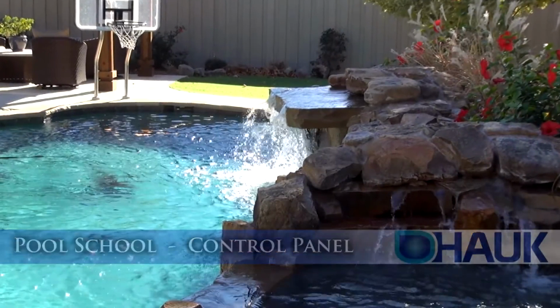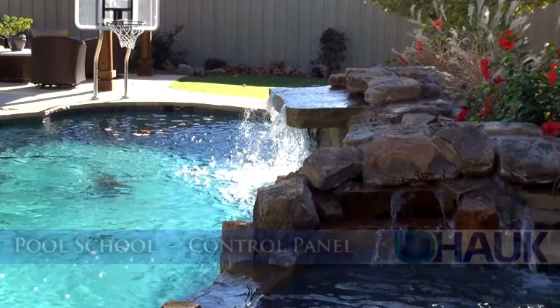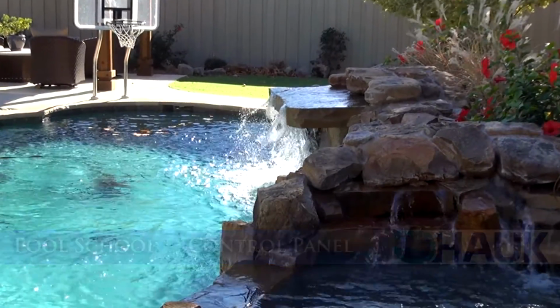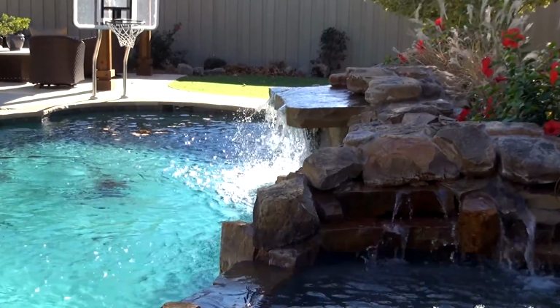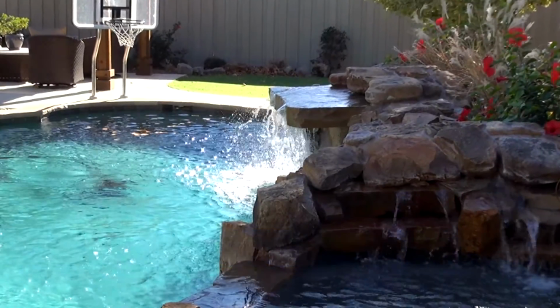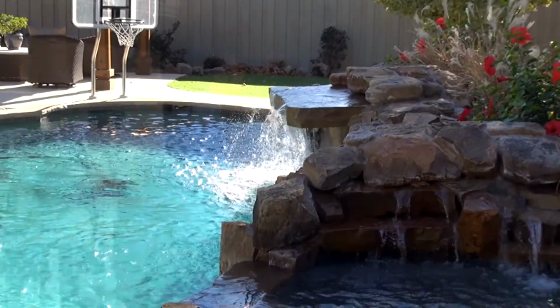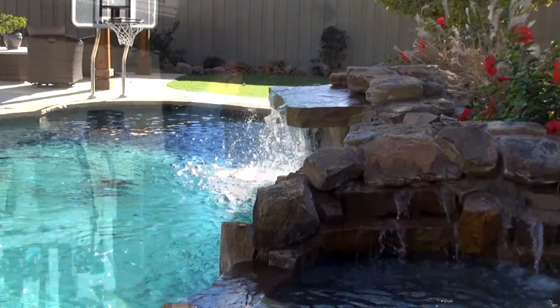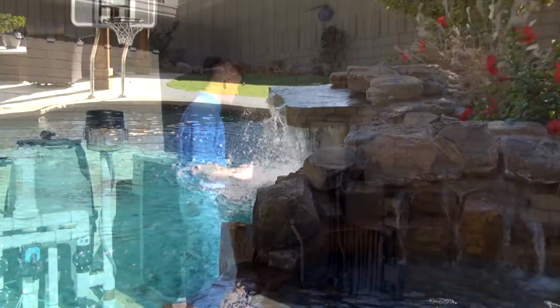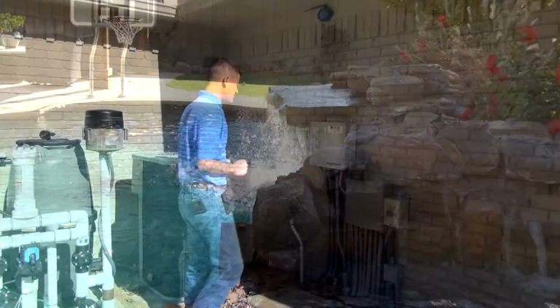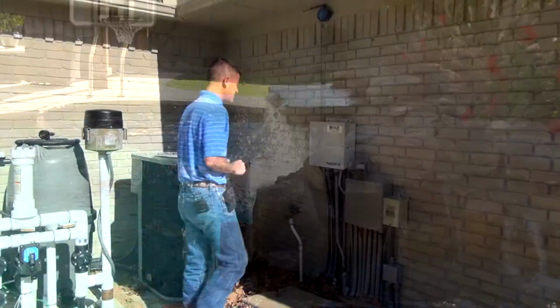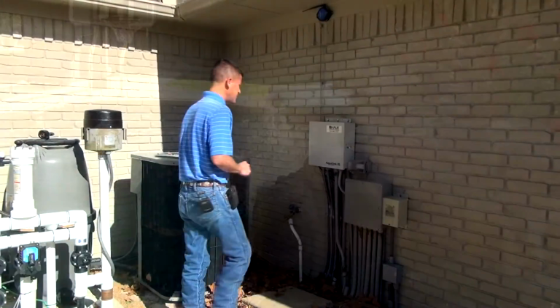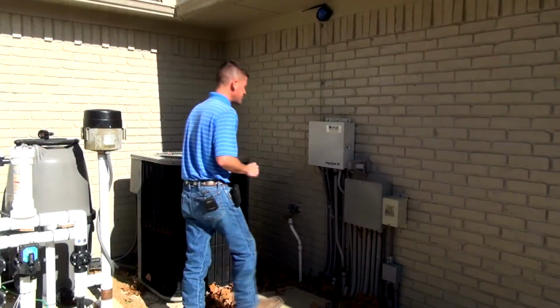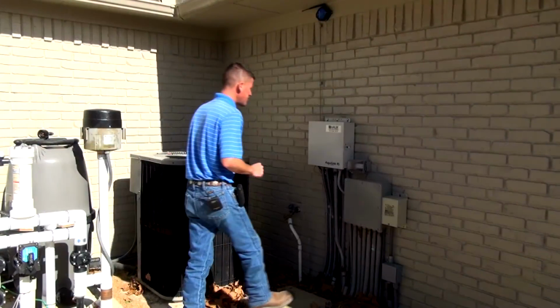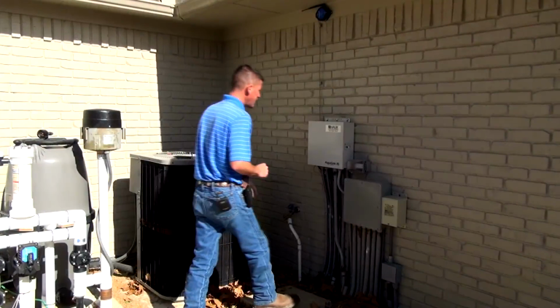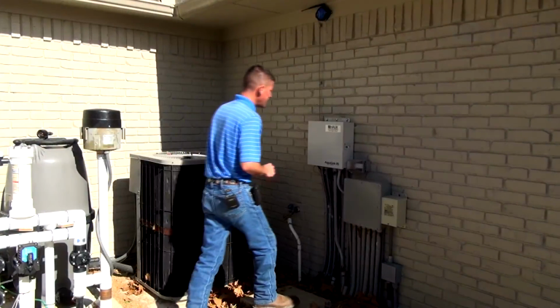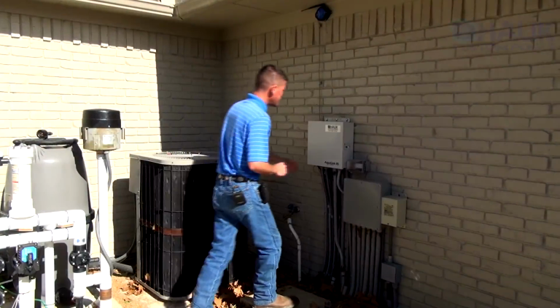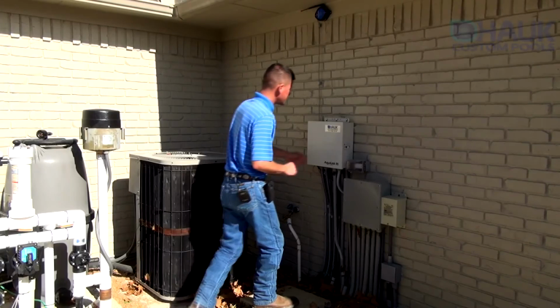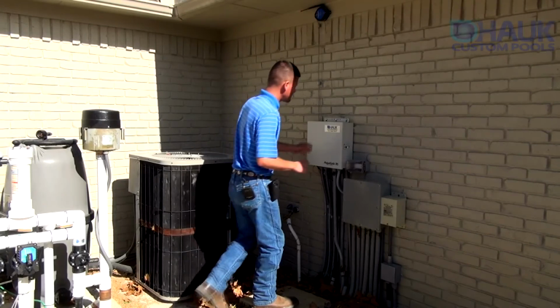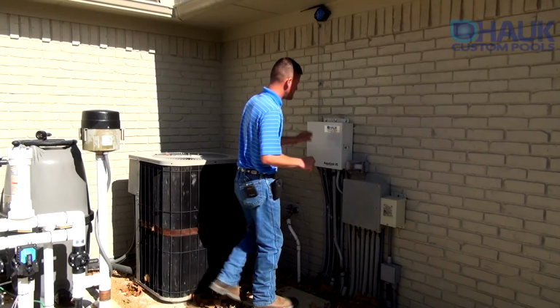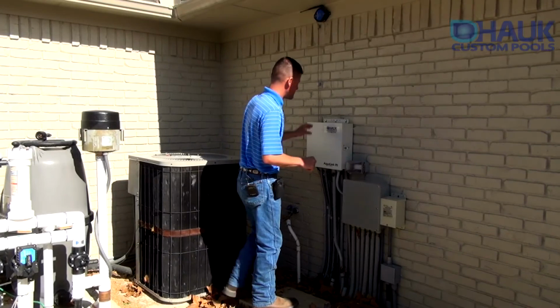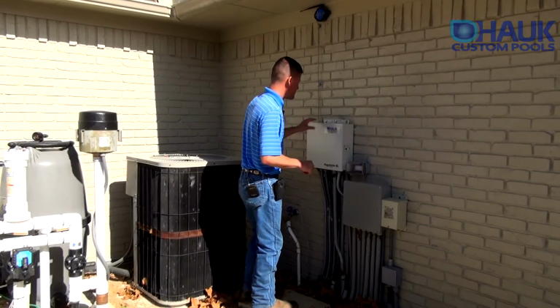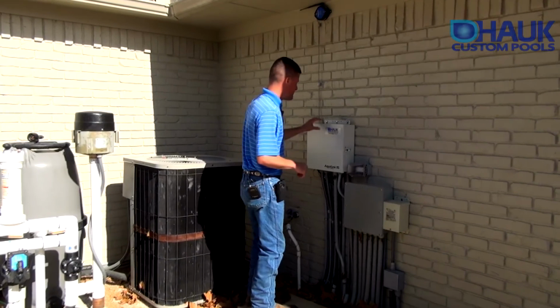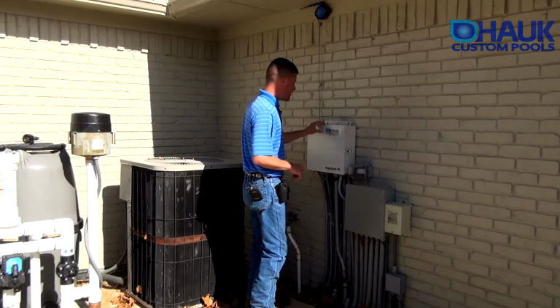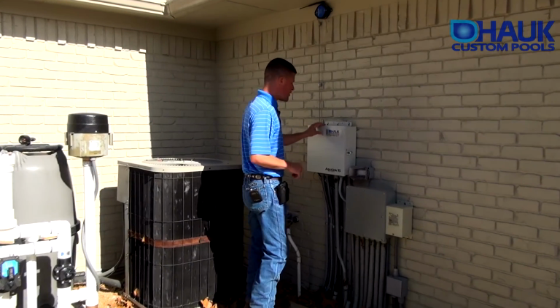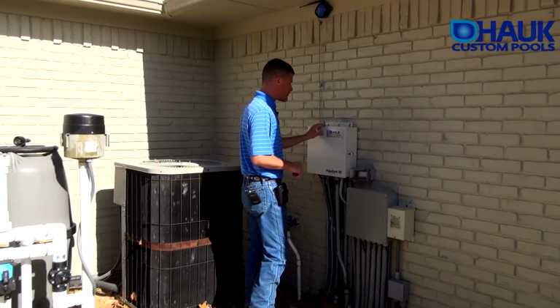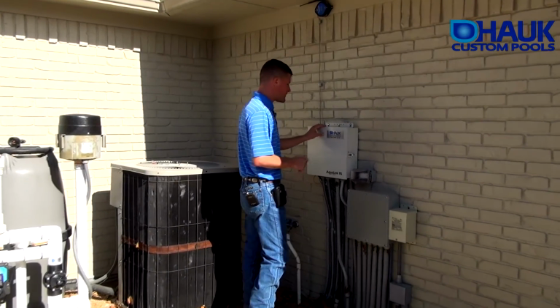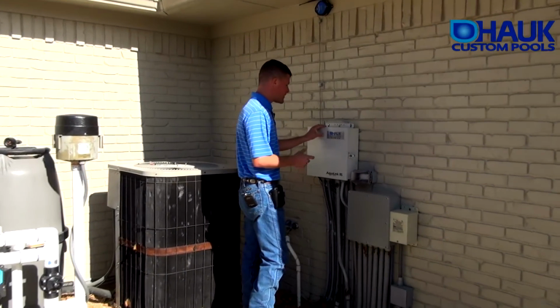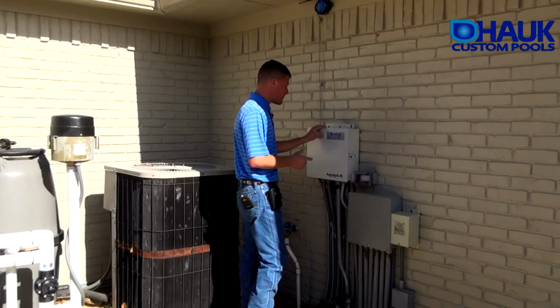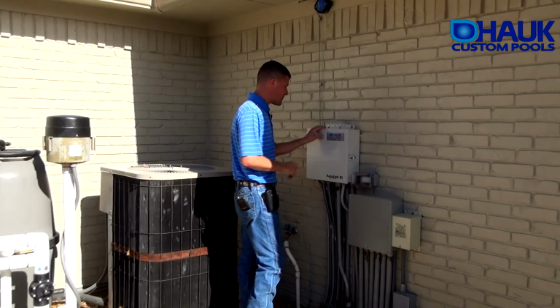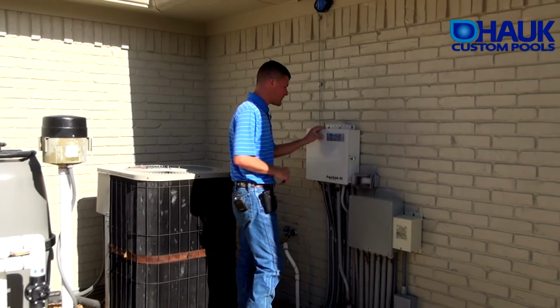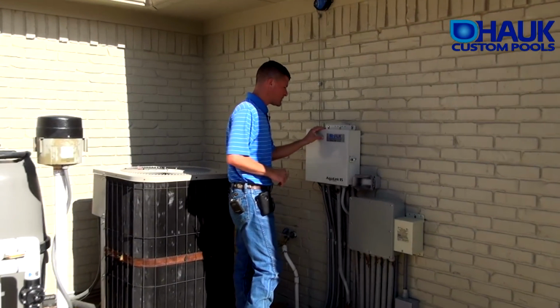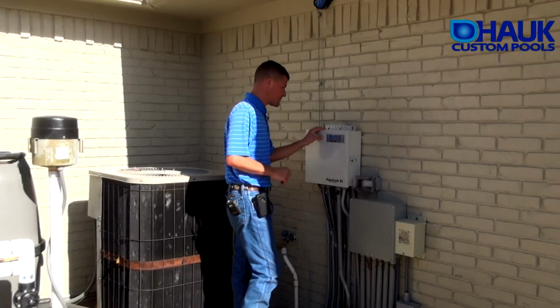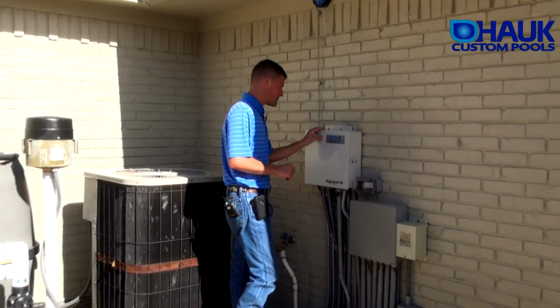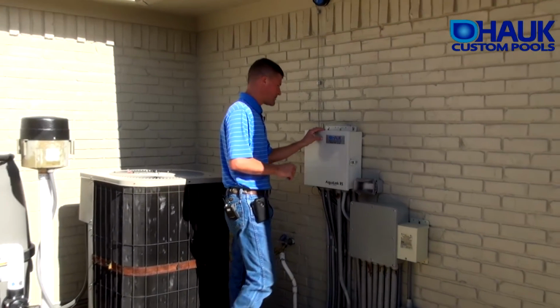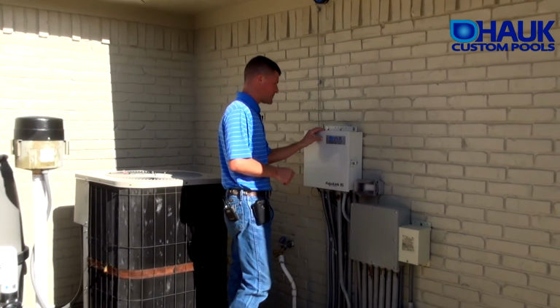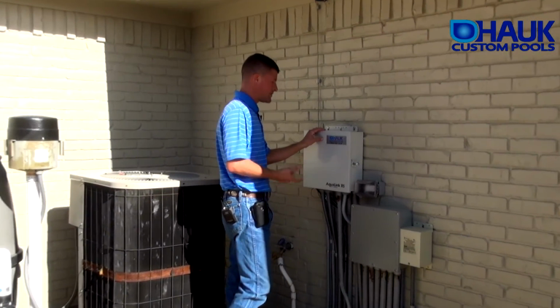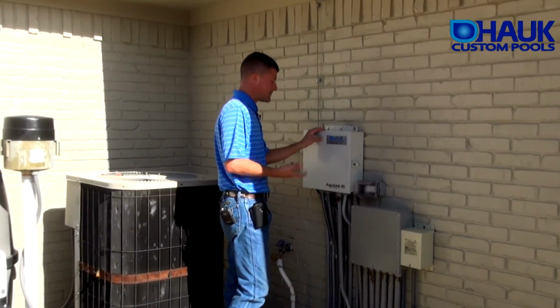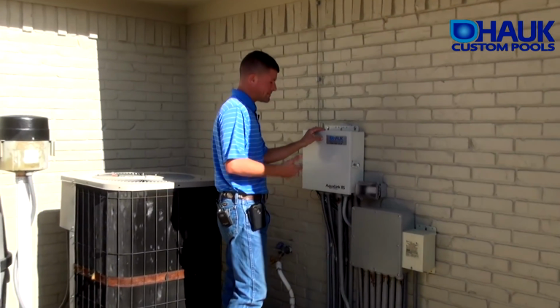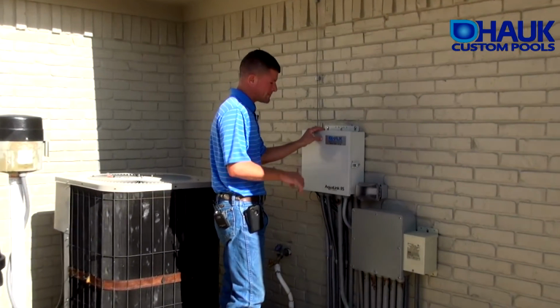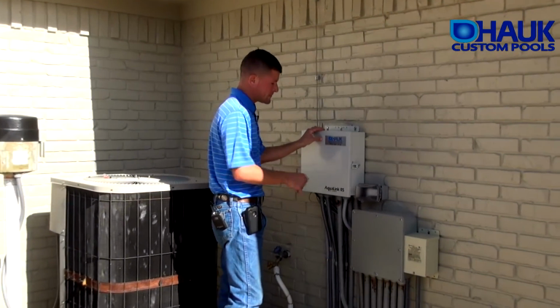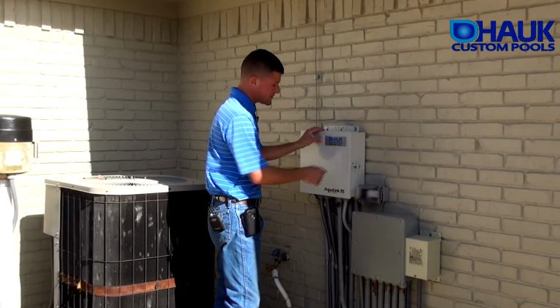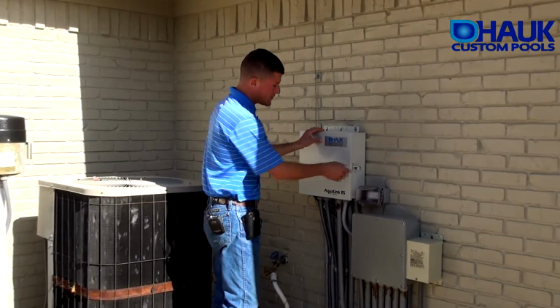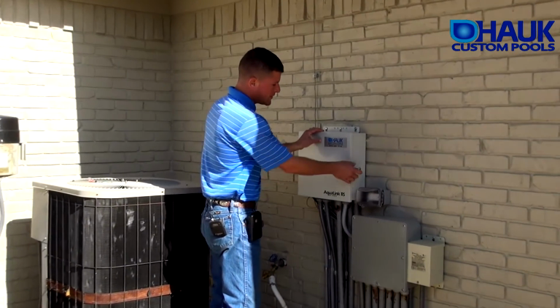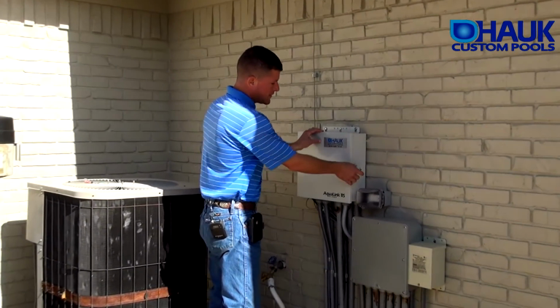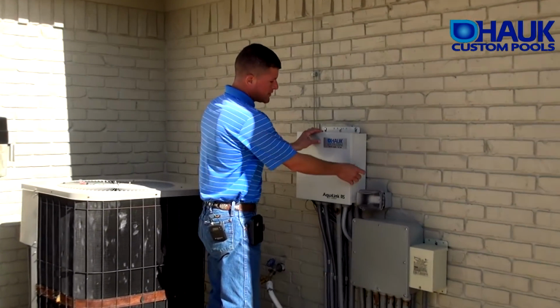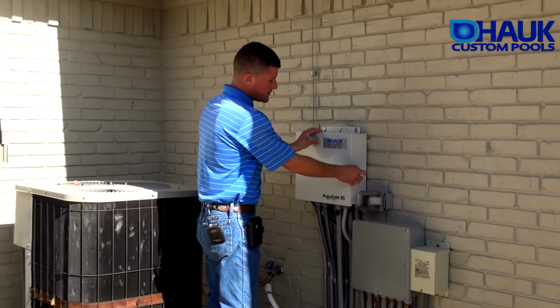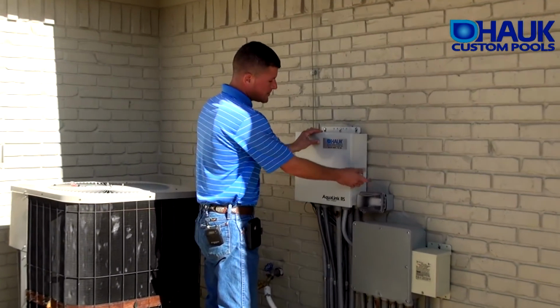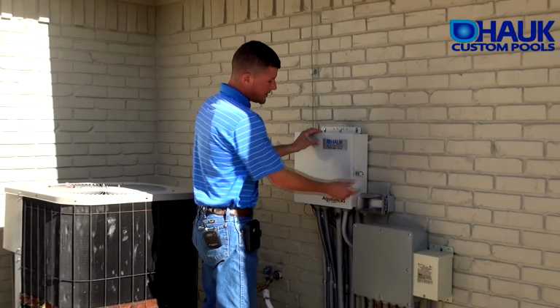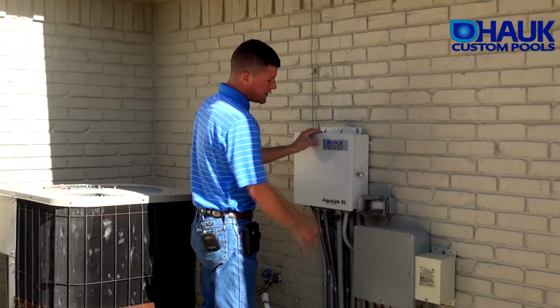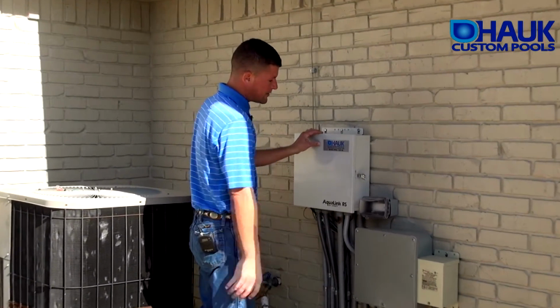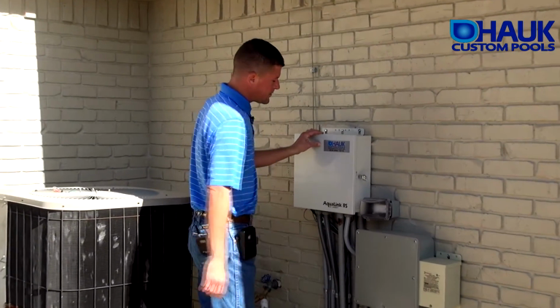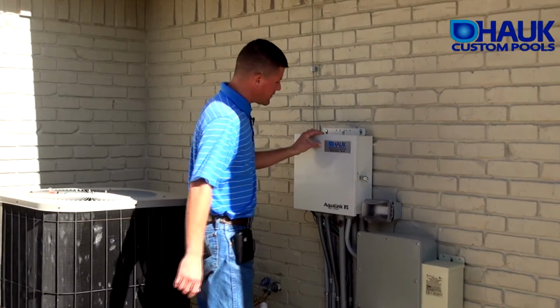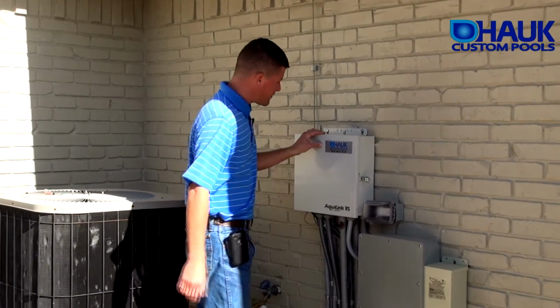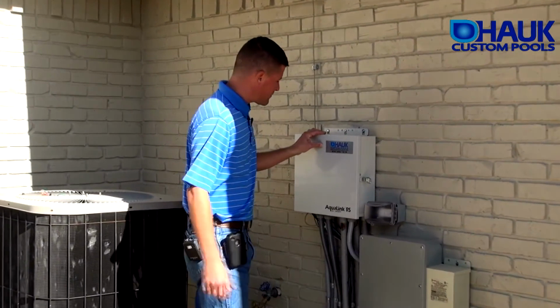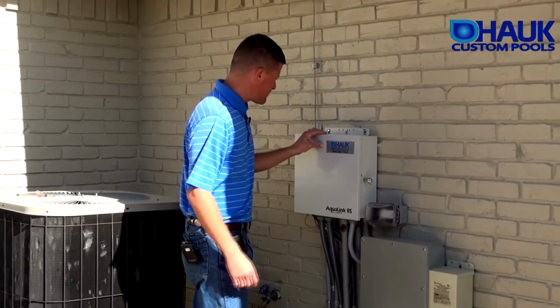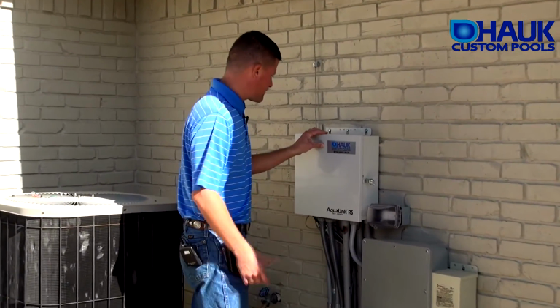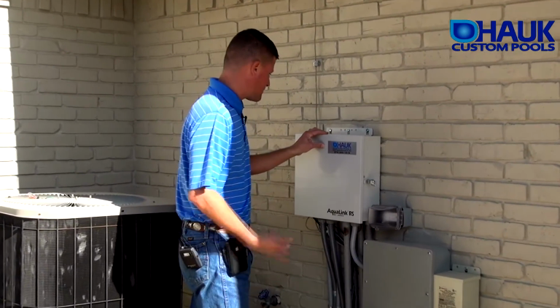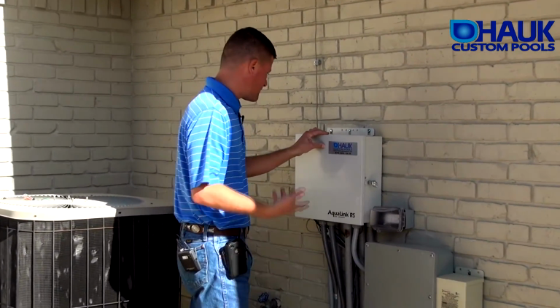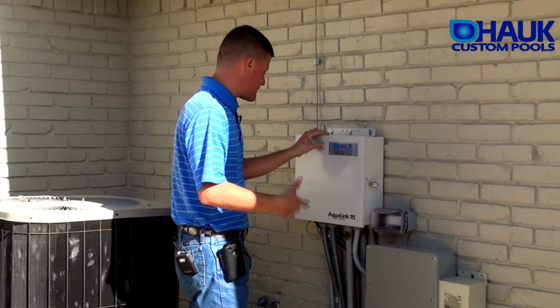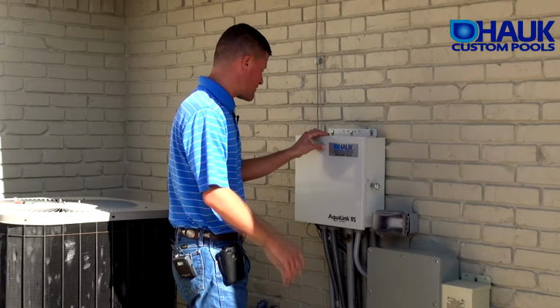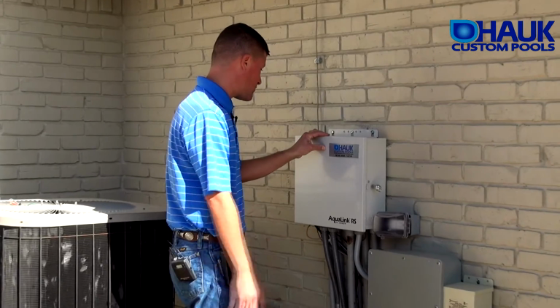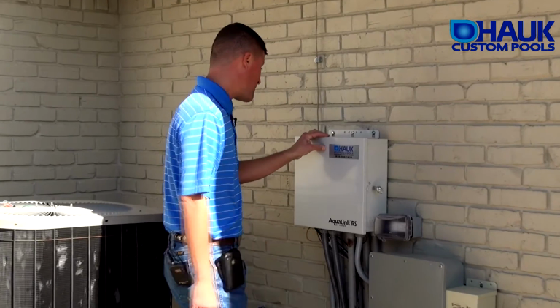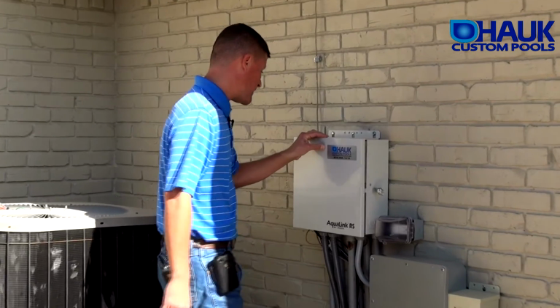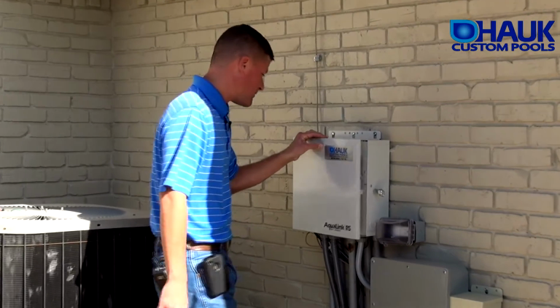This is your control panel. It's the Aqualink RS — the Jandy control panel.